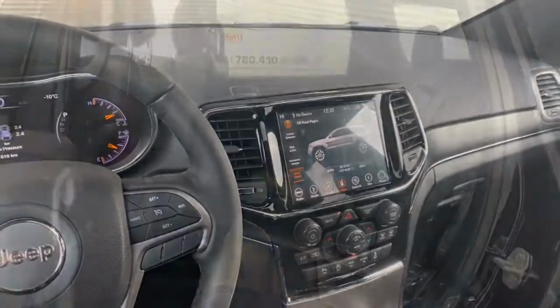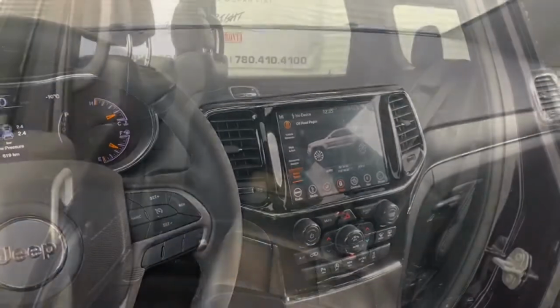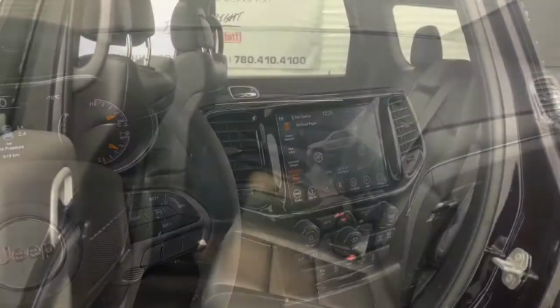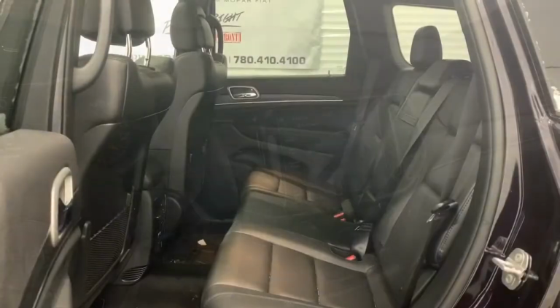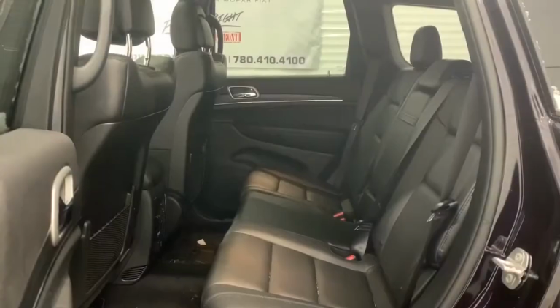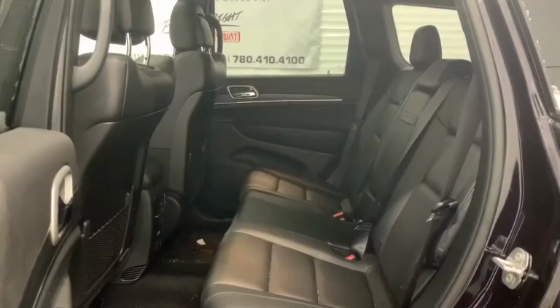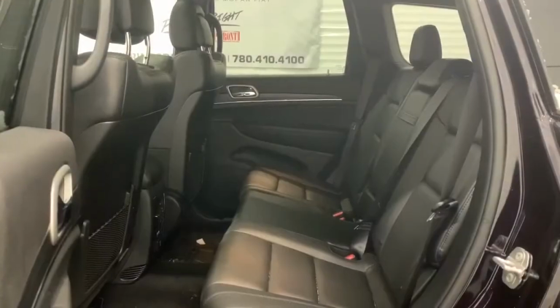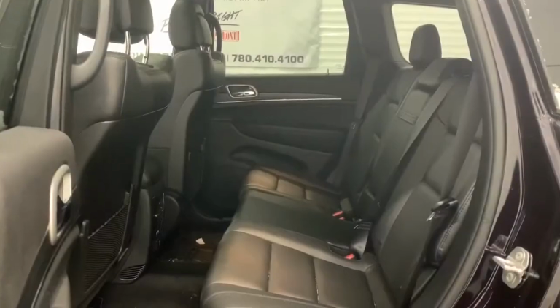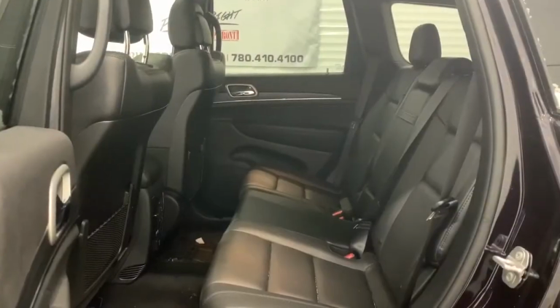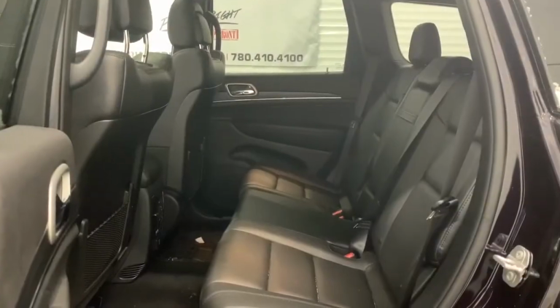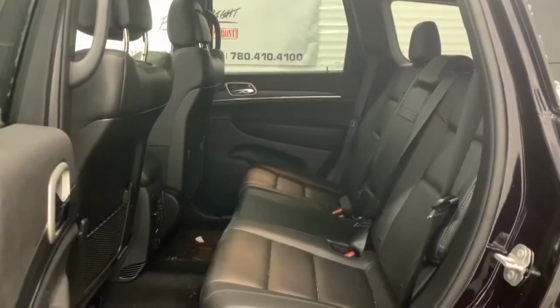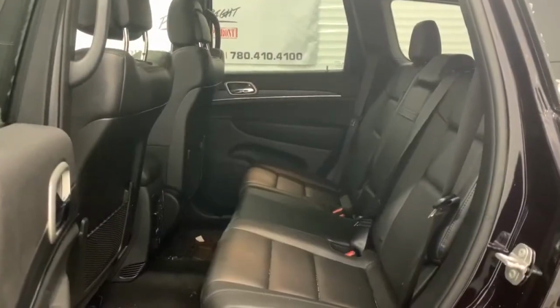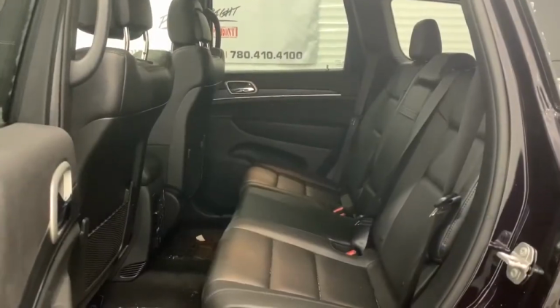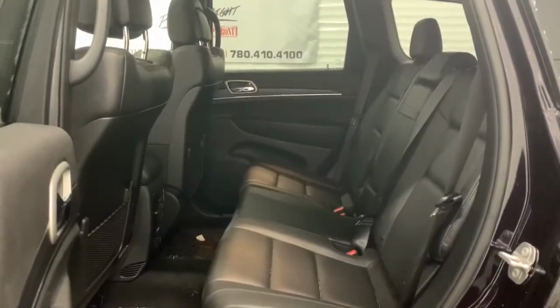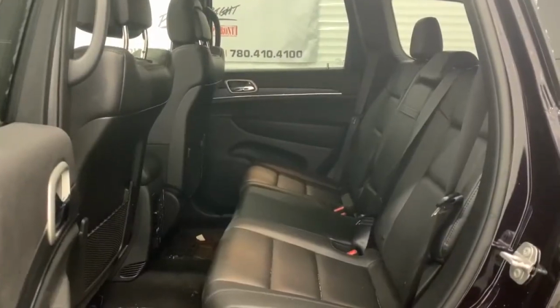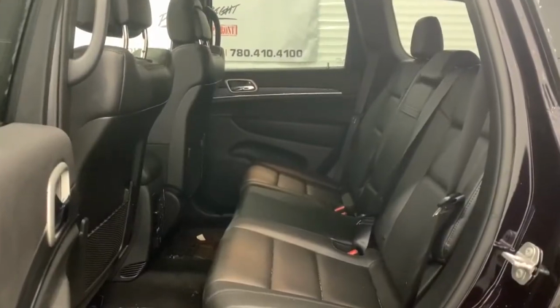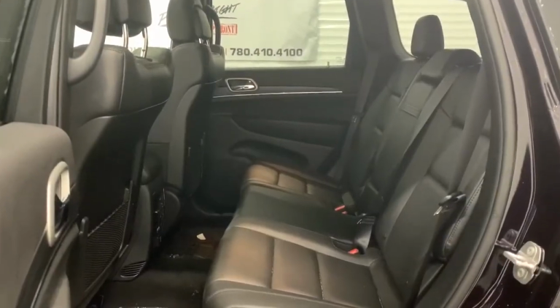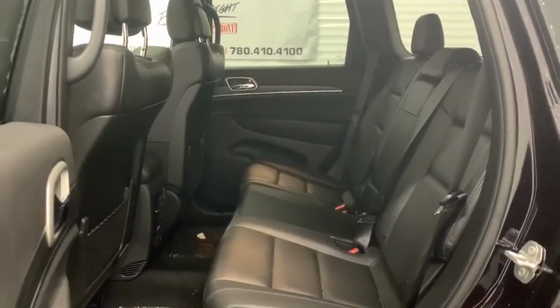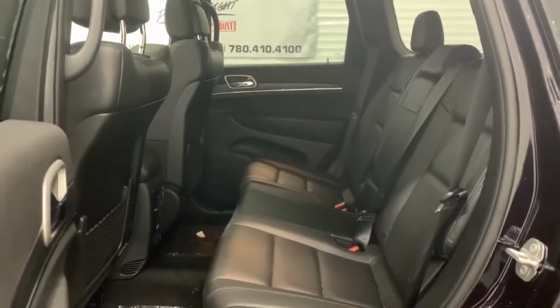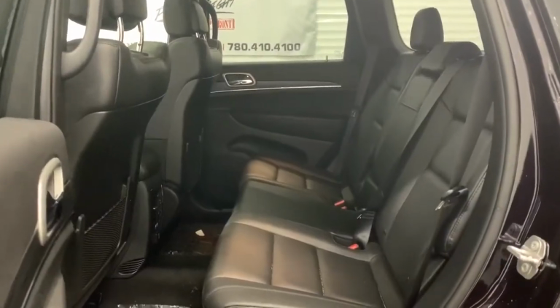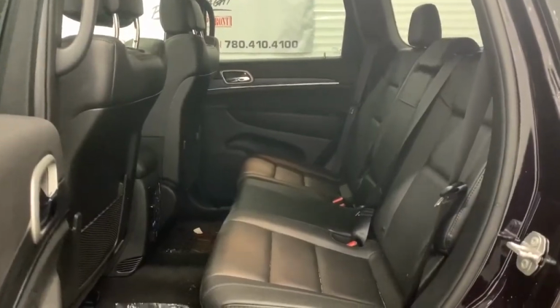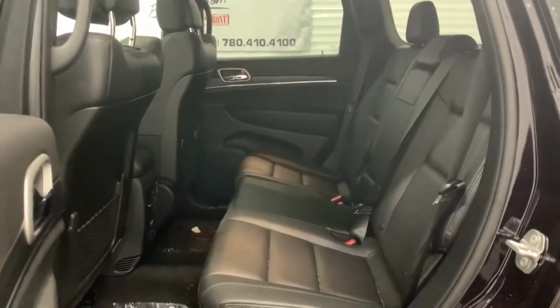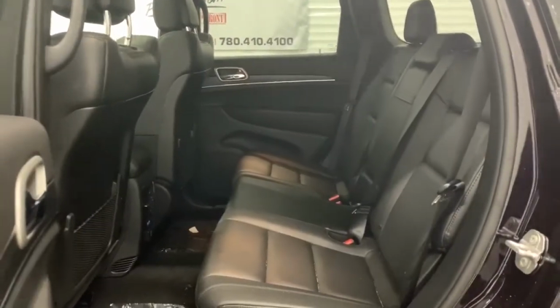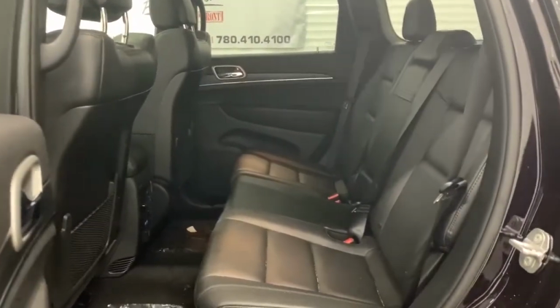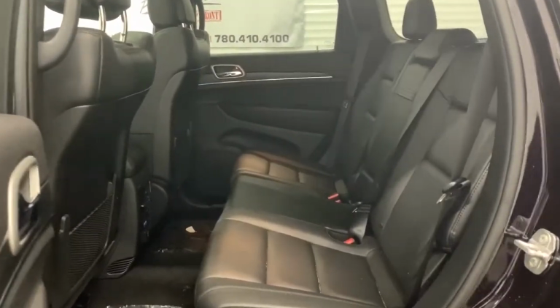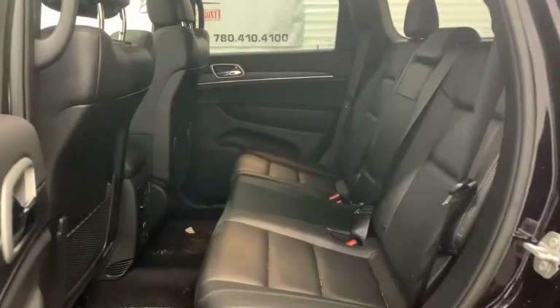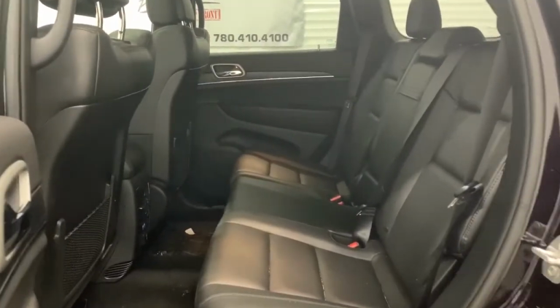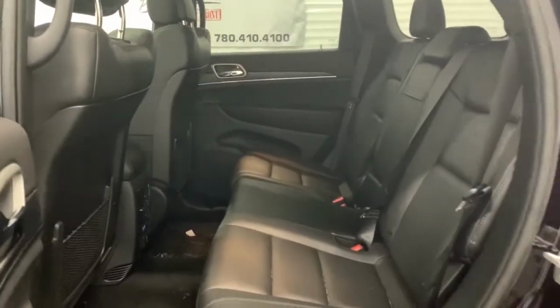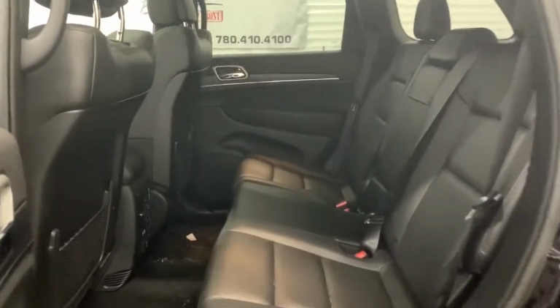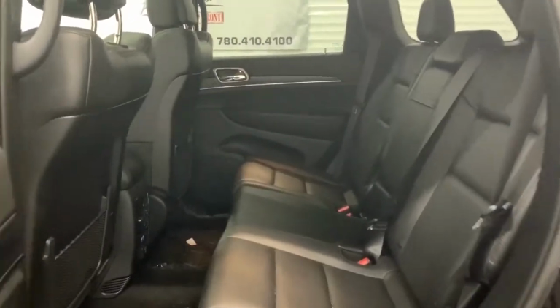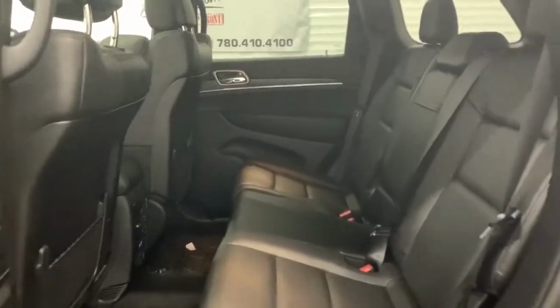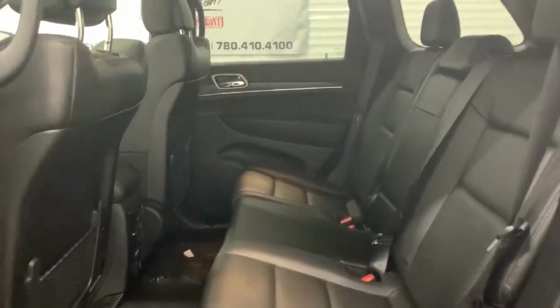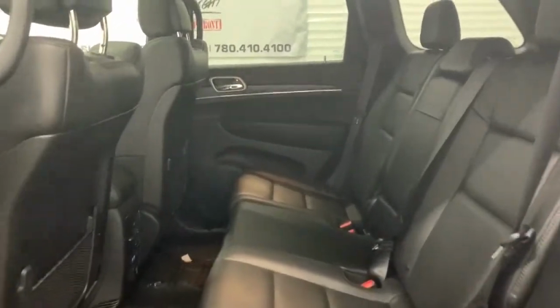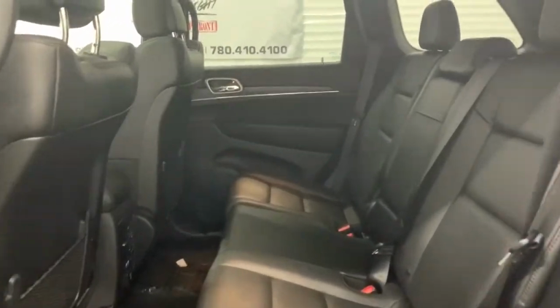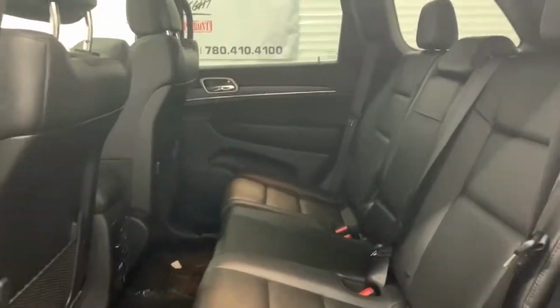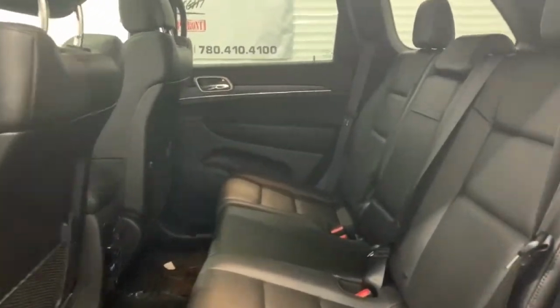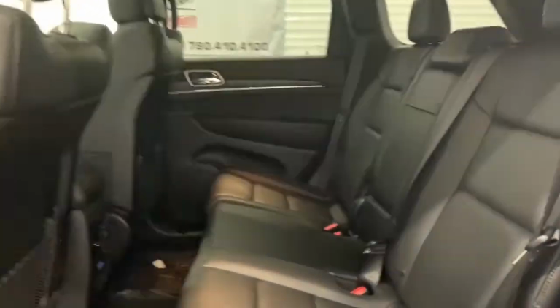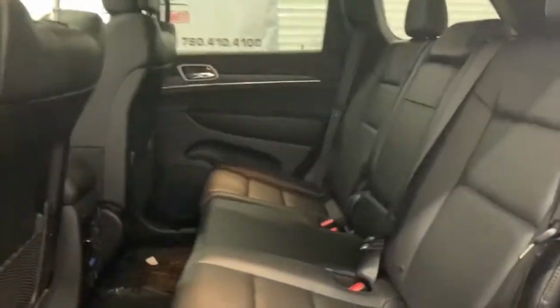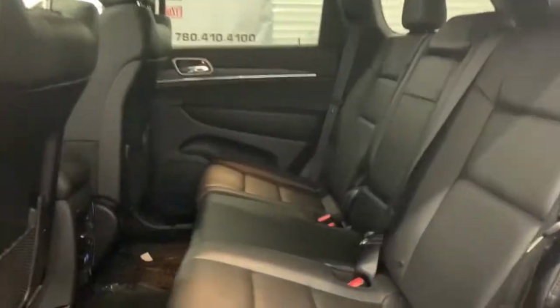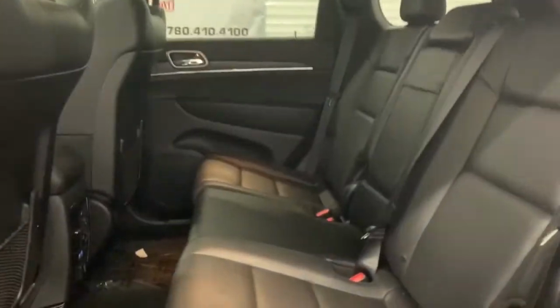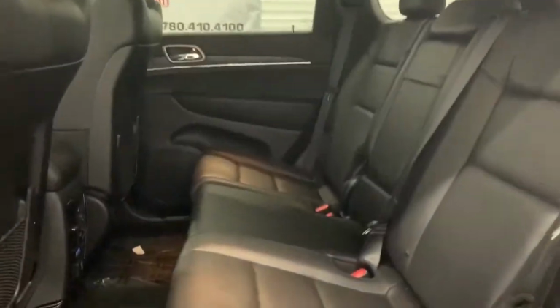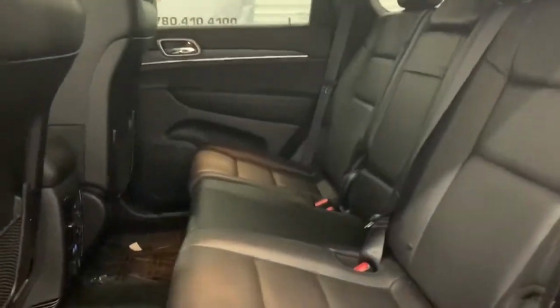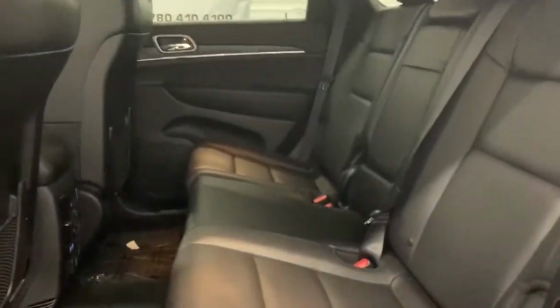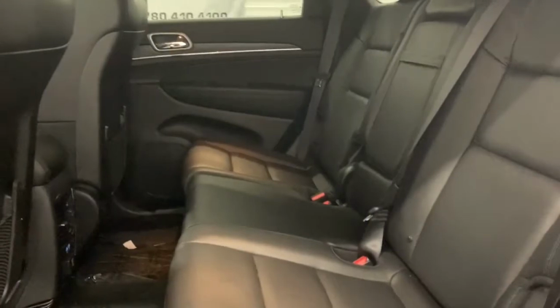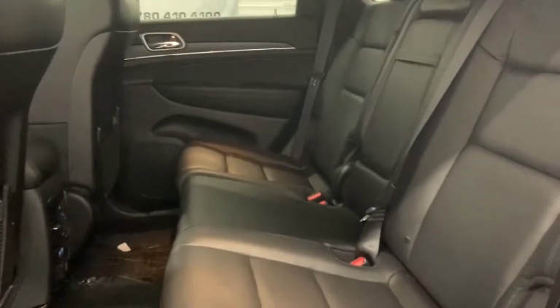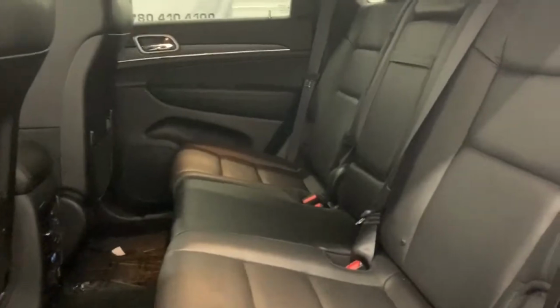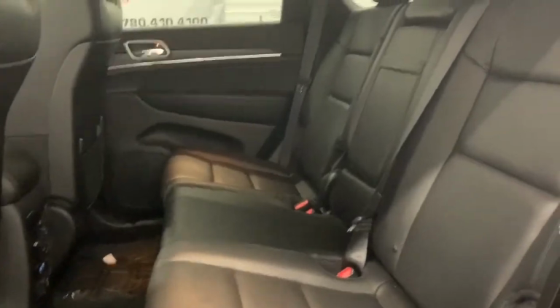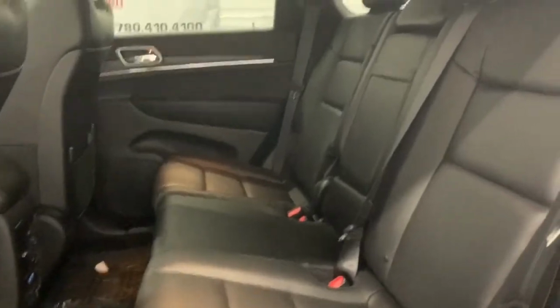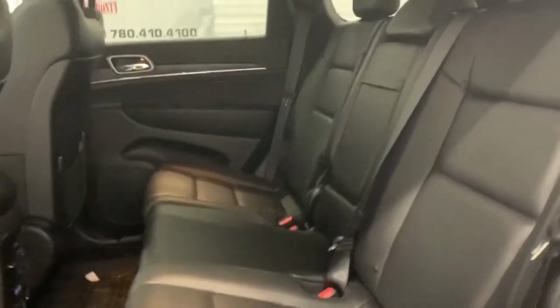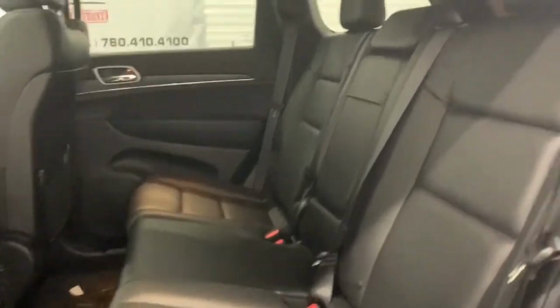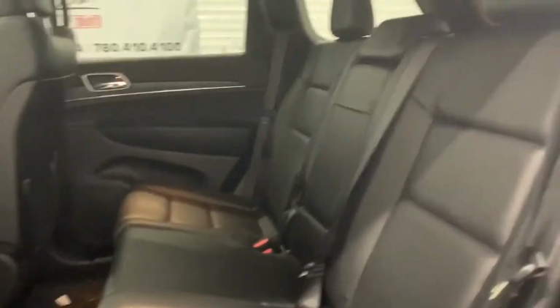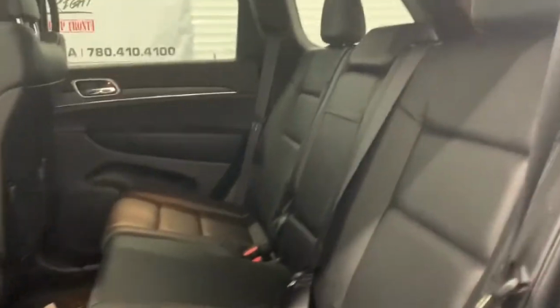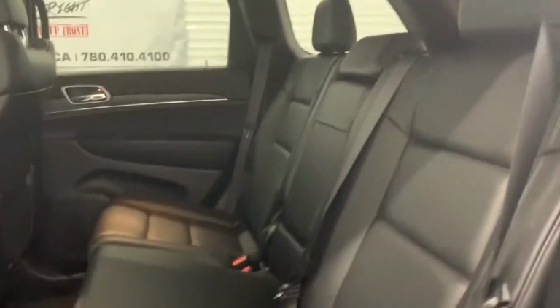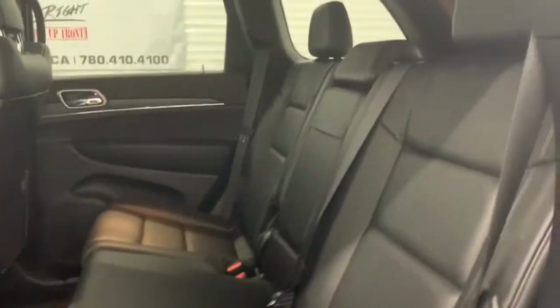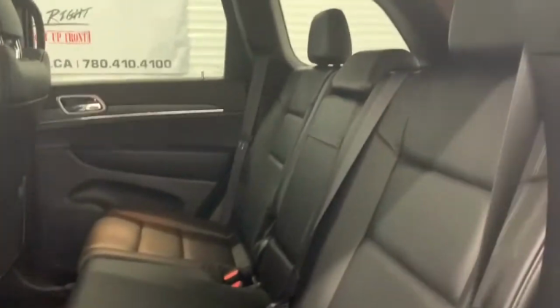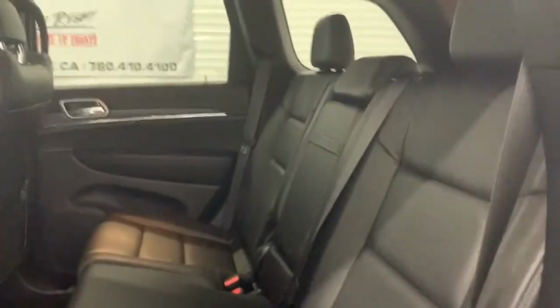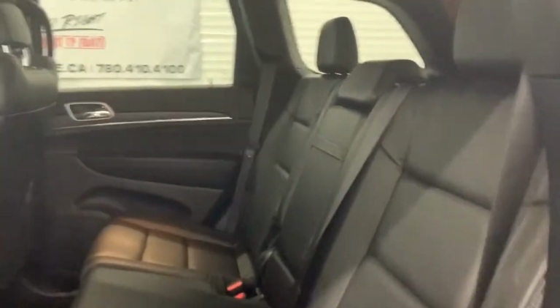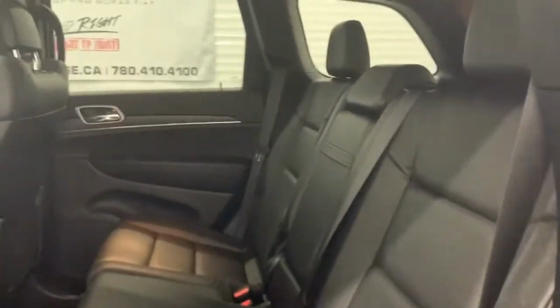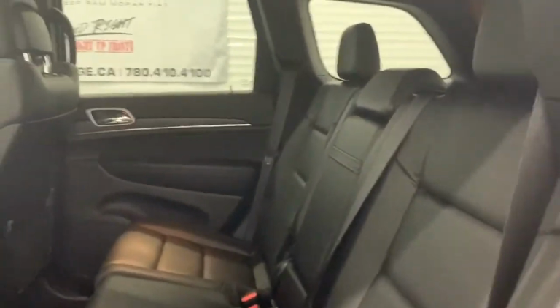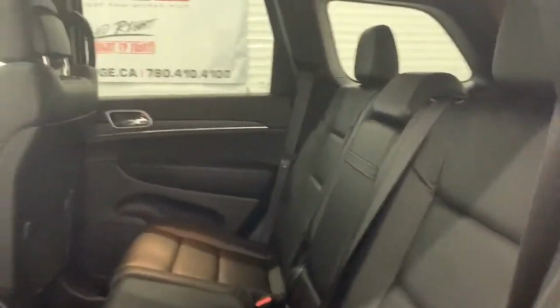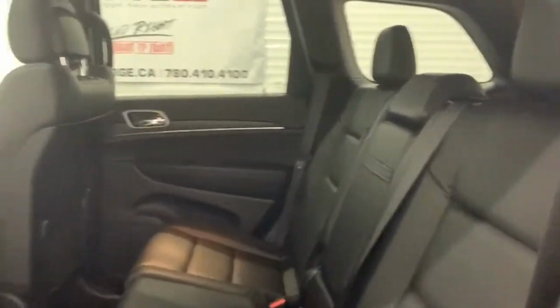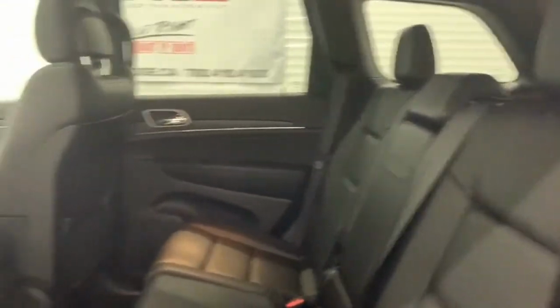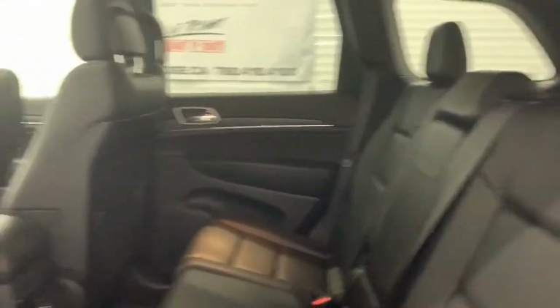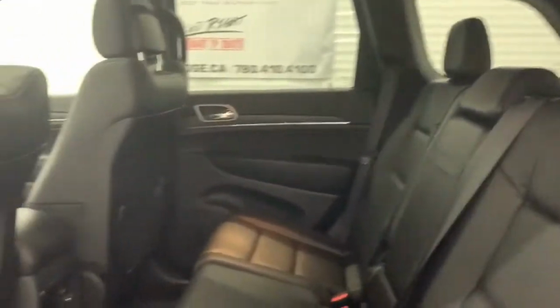In the back, there is lots of room between the first and the second row, and those leather seats do continue back here as well.